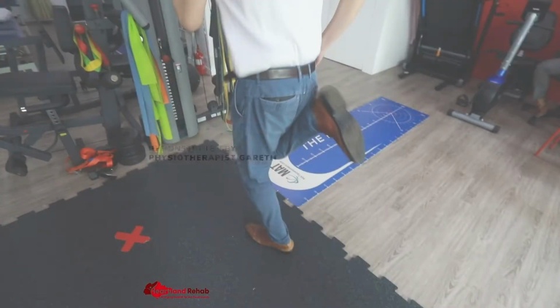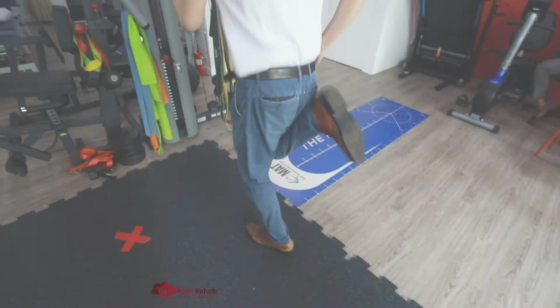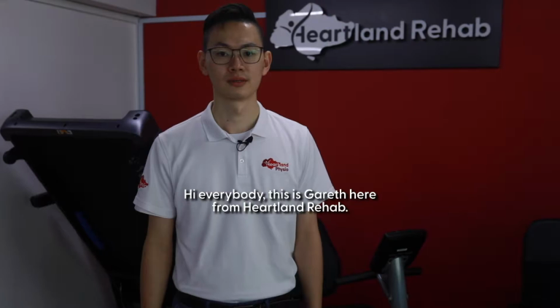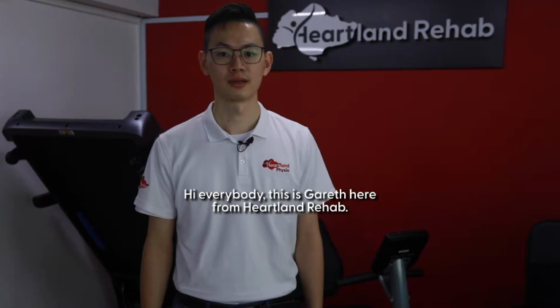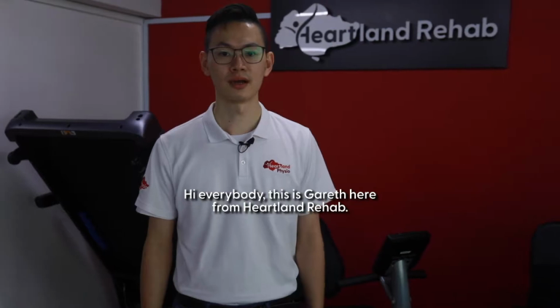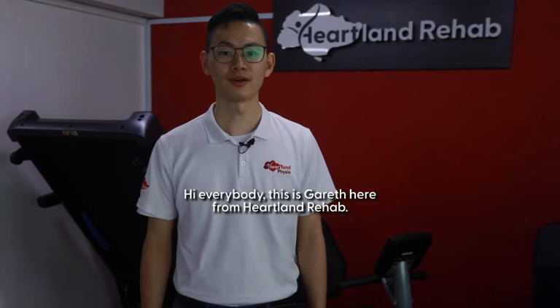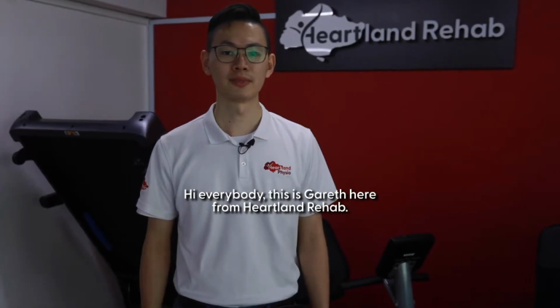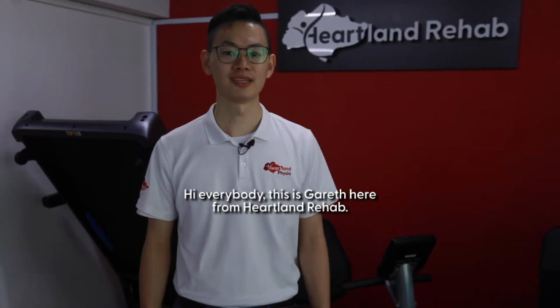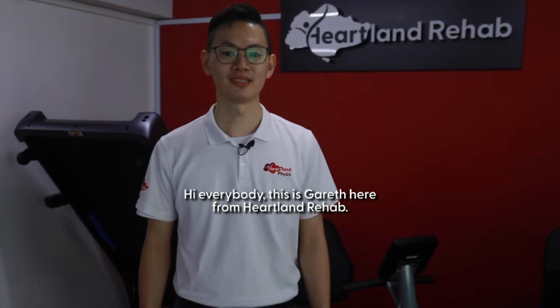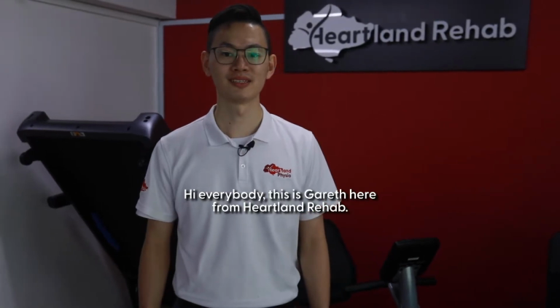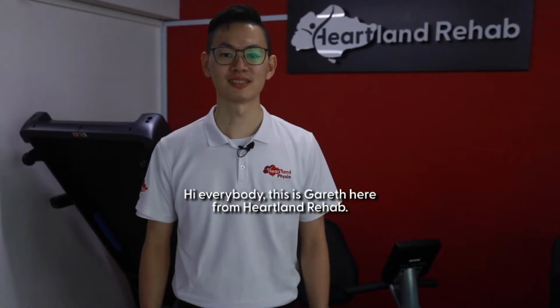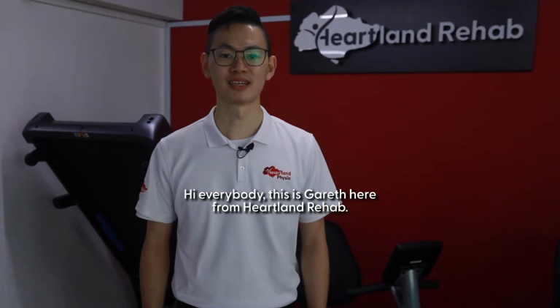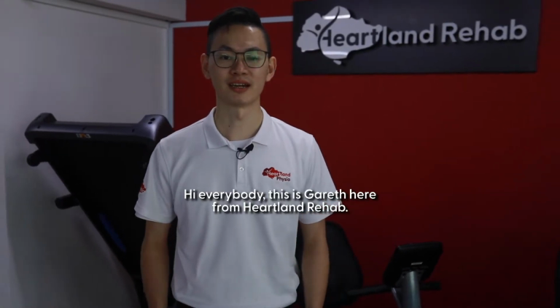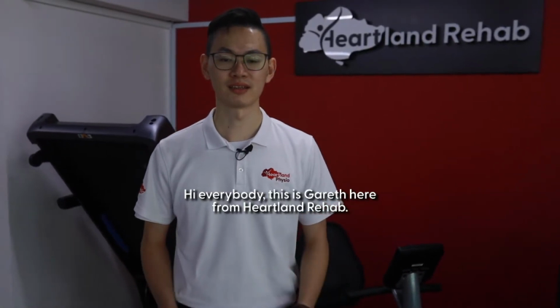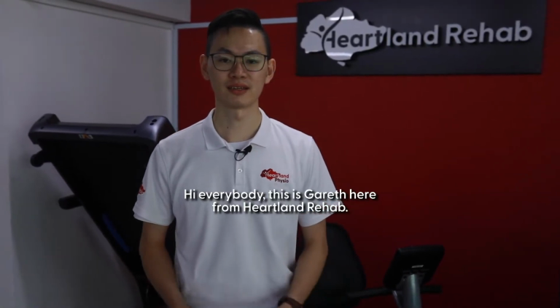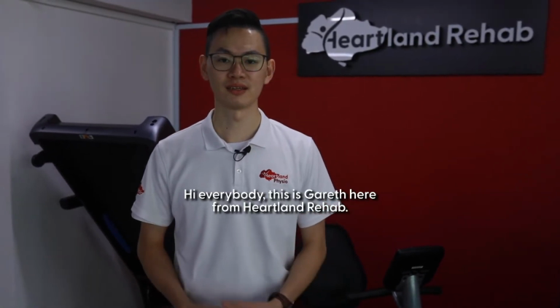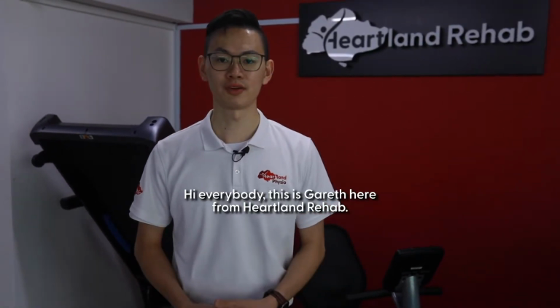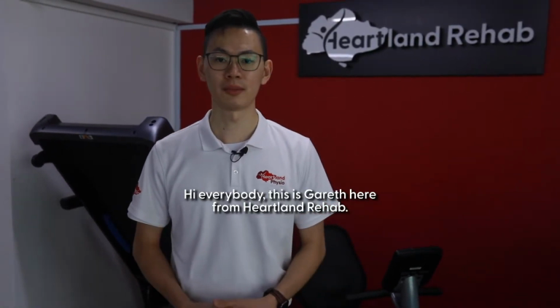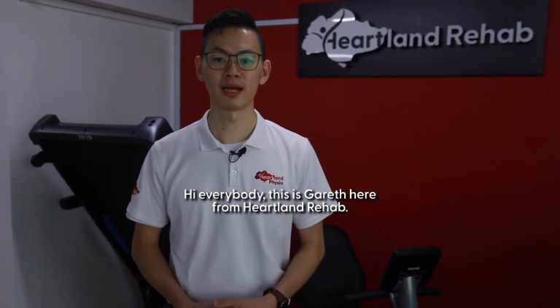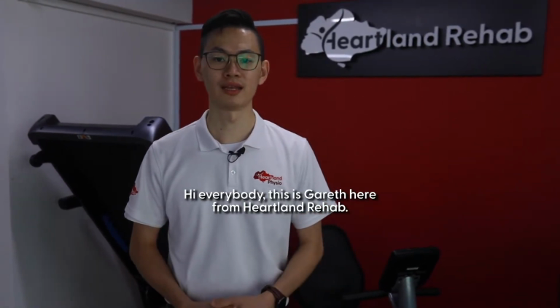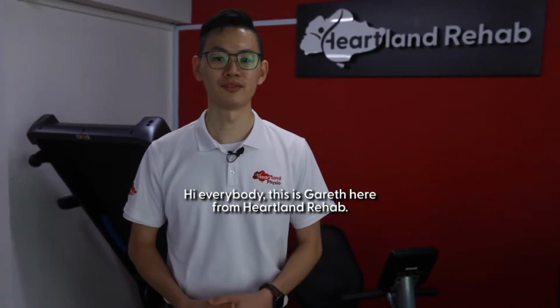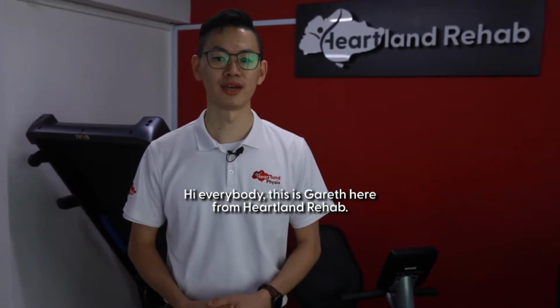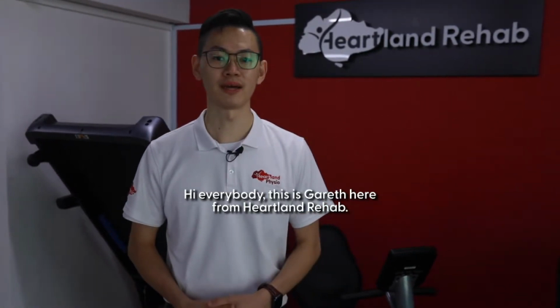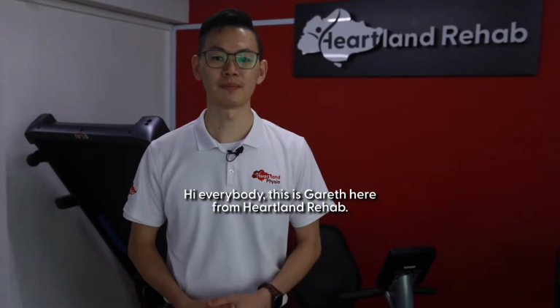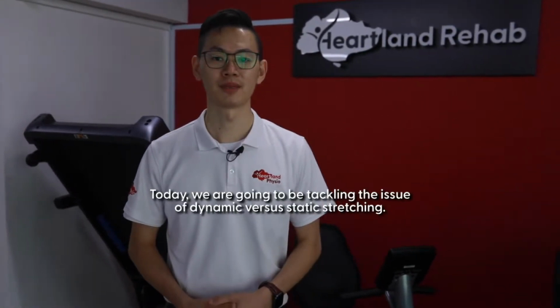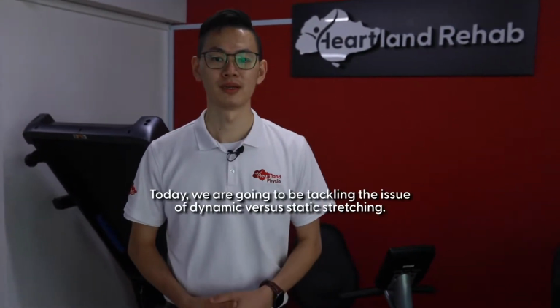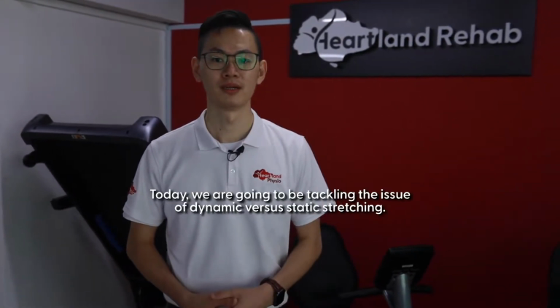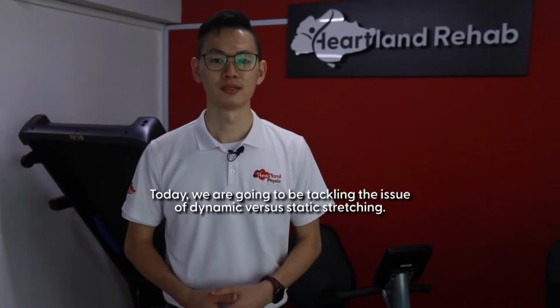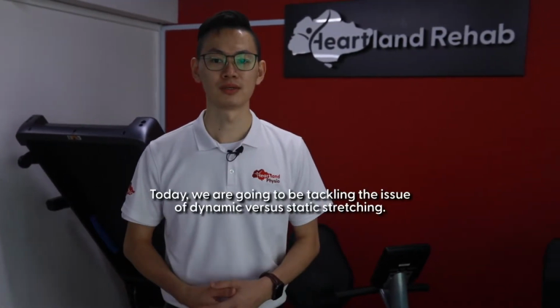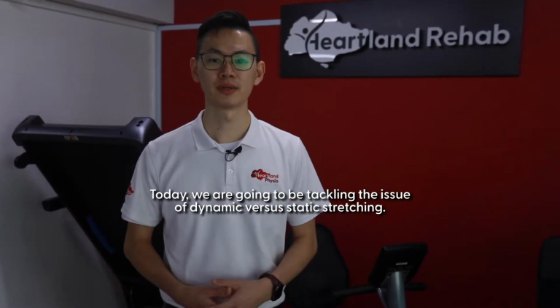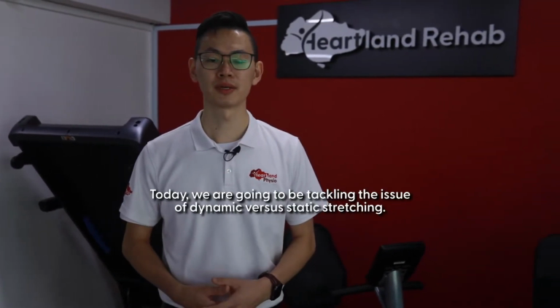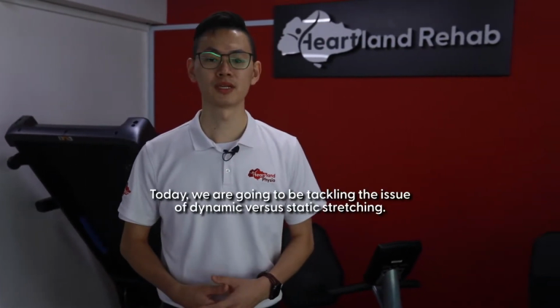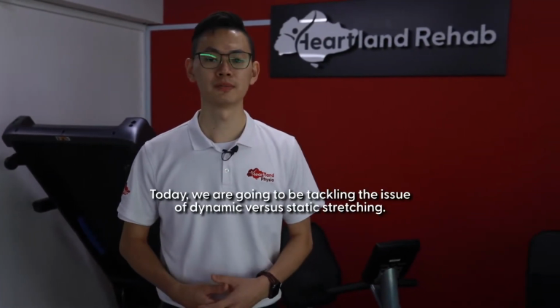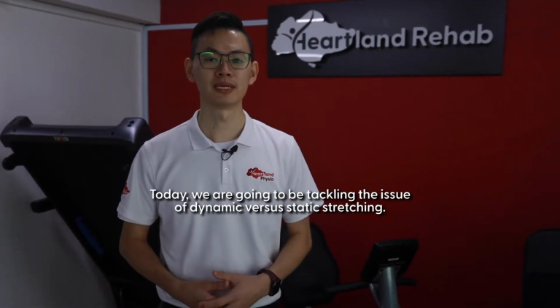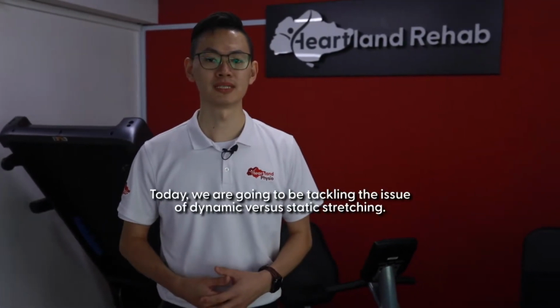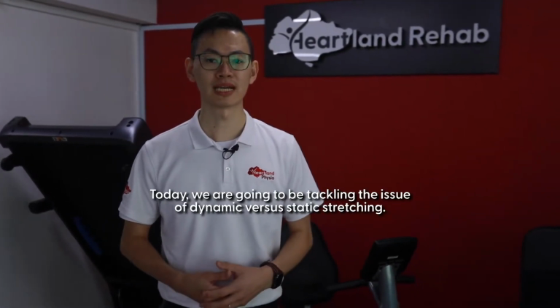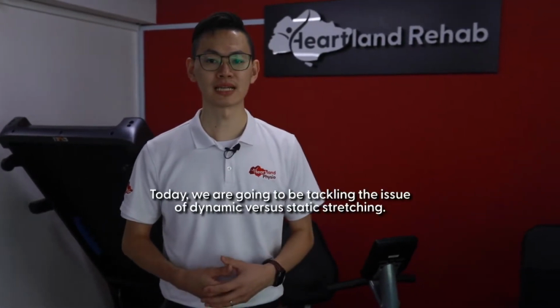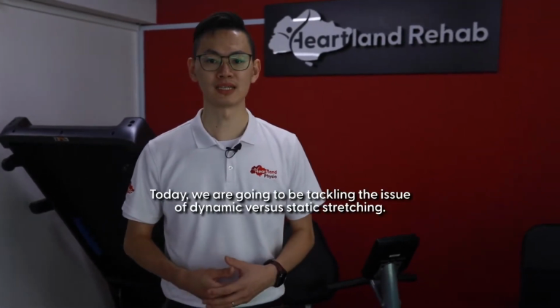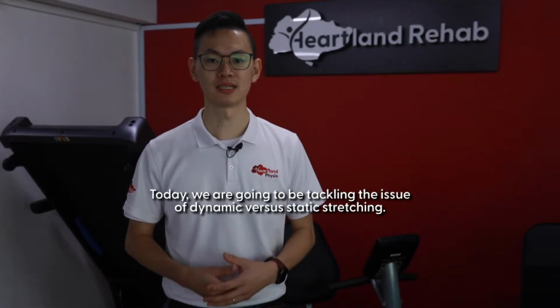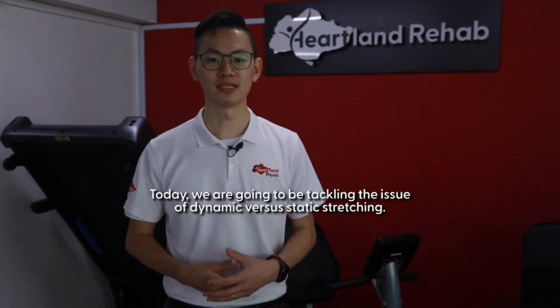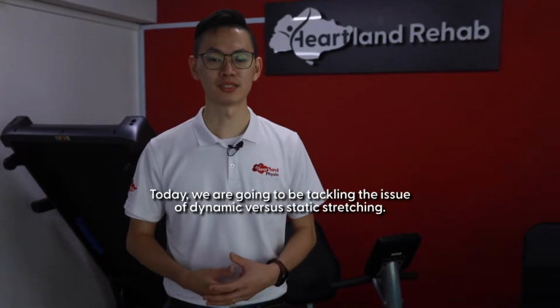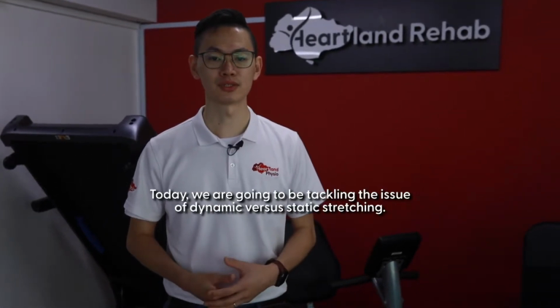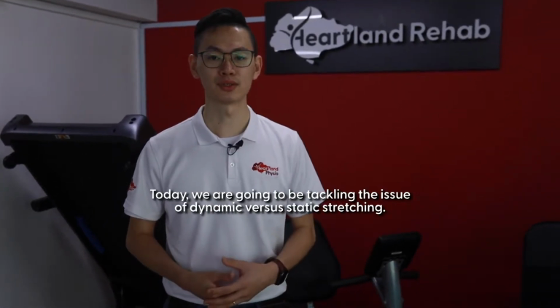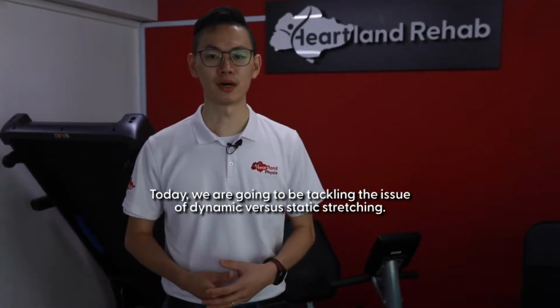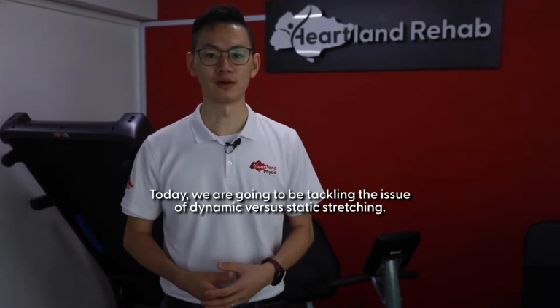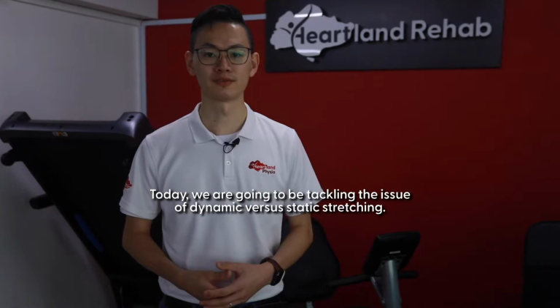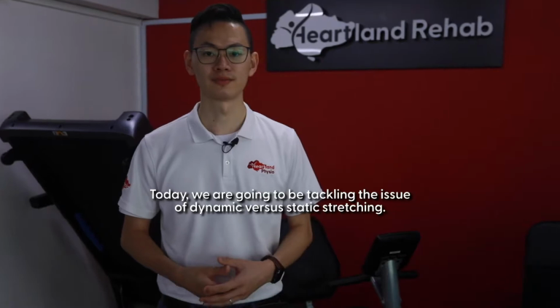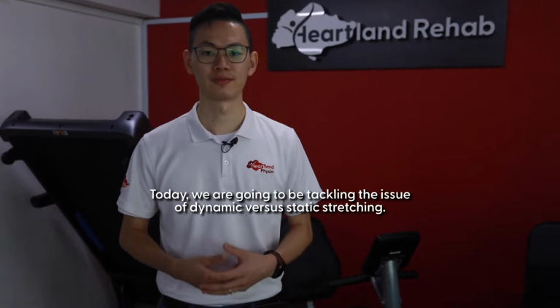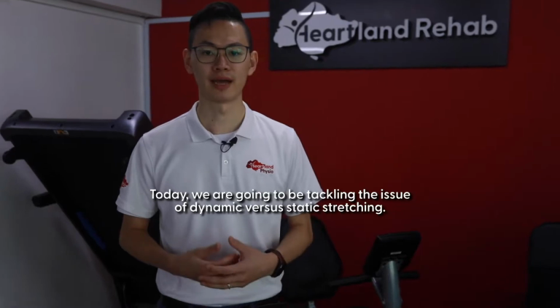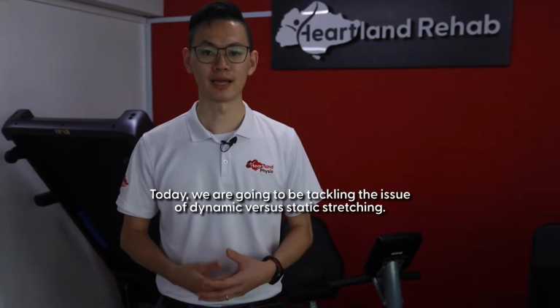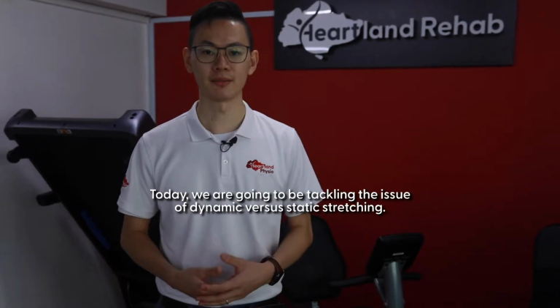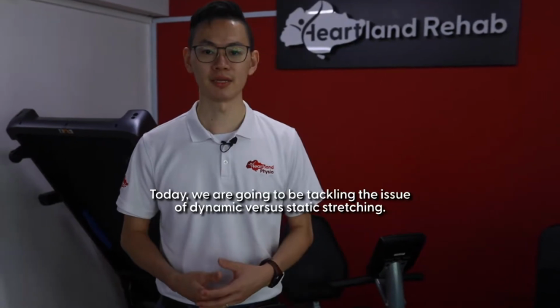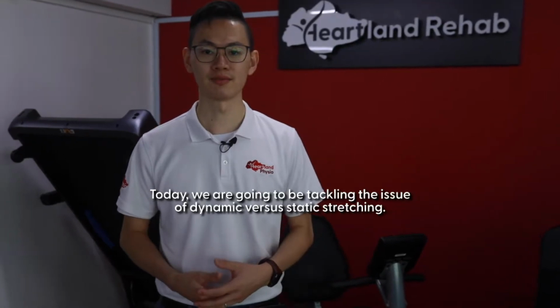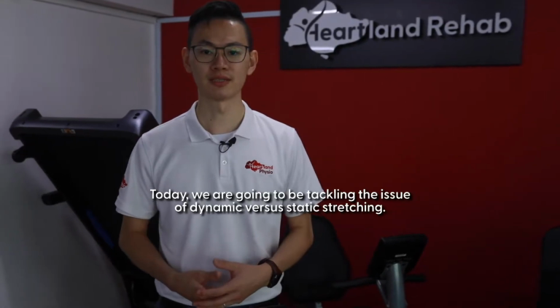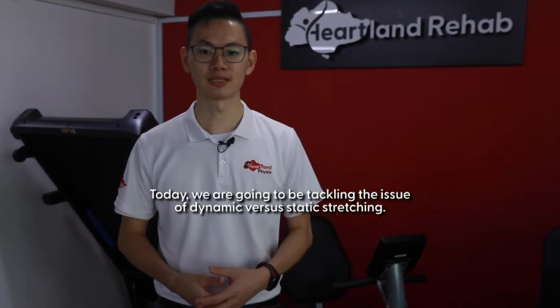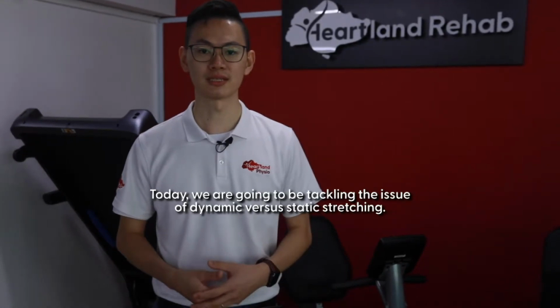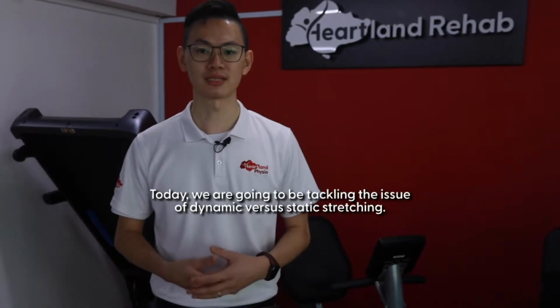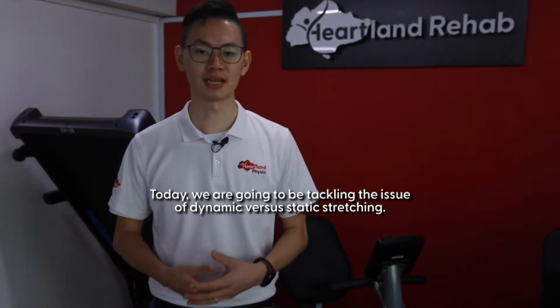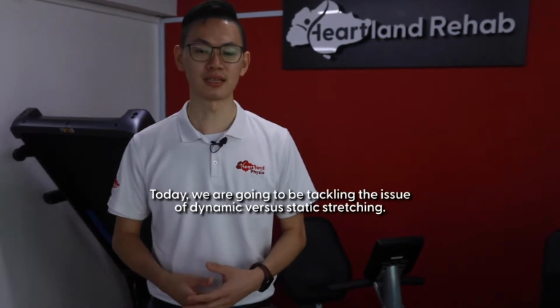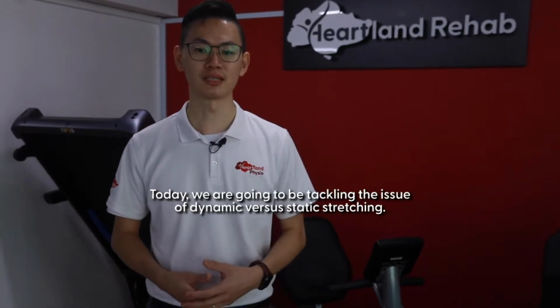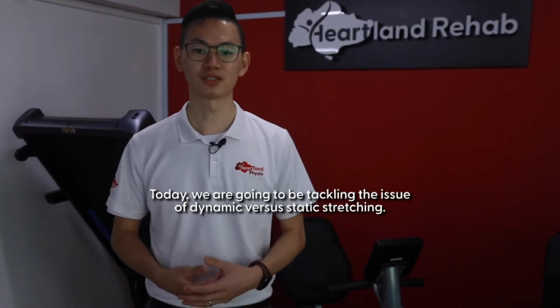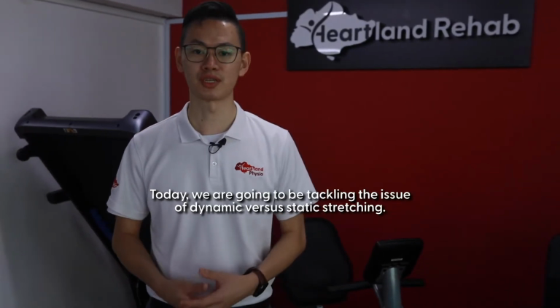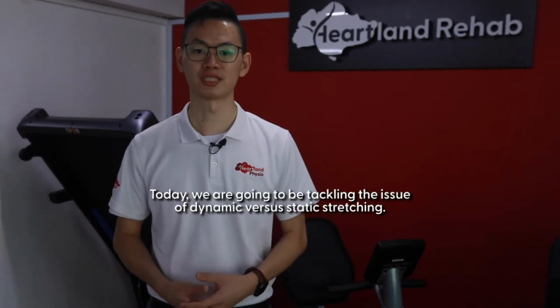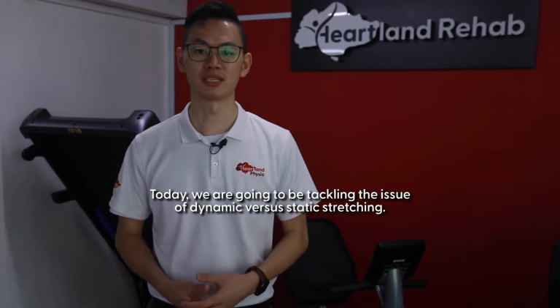Hi everybody, this is Gareth here from Heartland Rehab. Today we're going to be tackling the issue of dynamic versus static stretching.